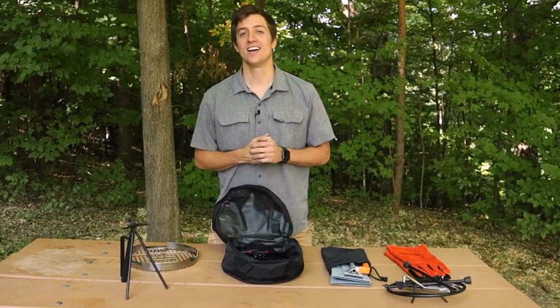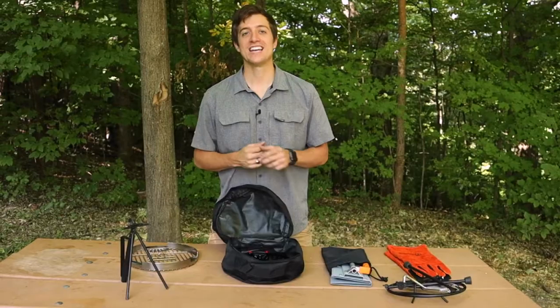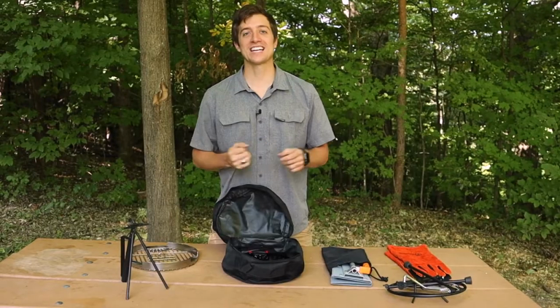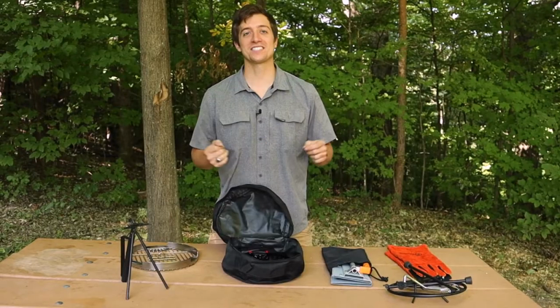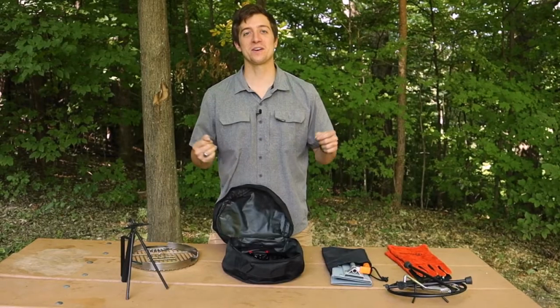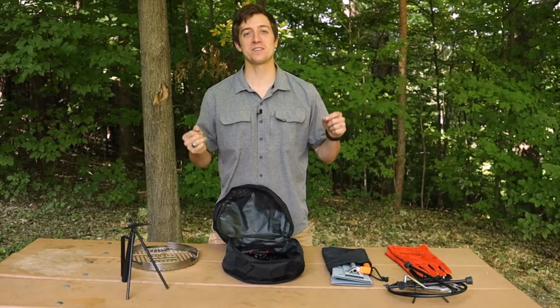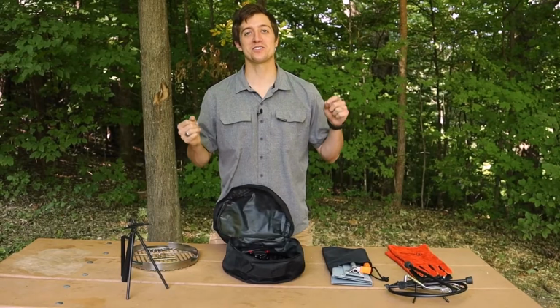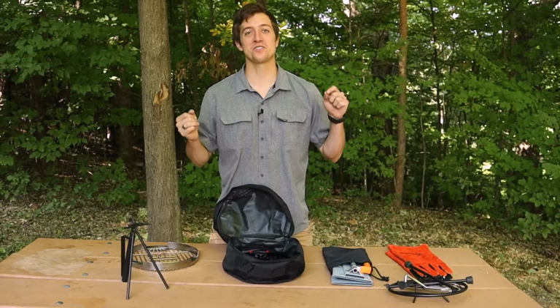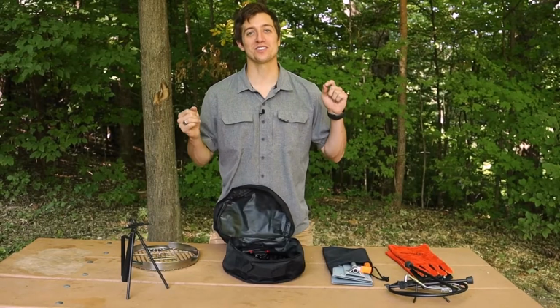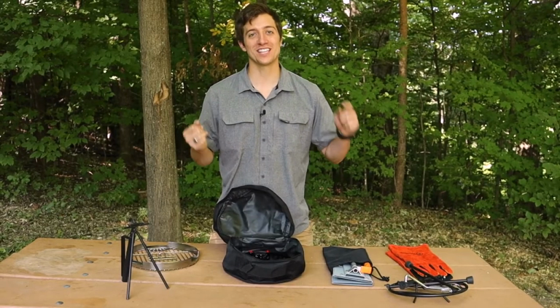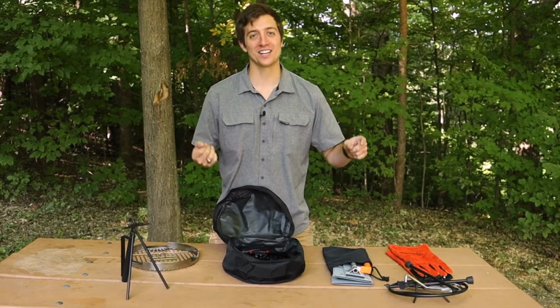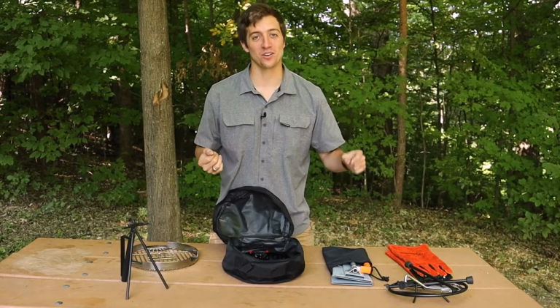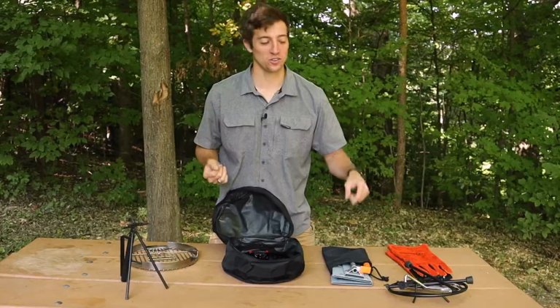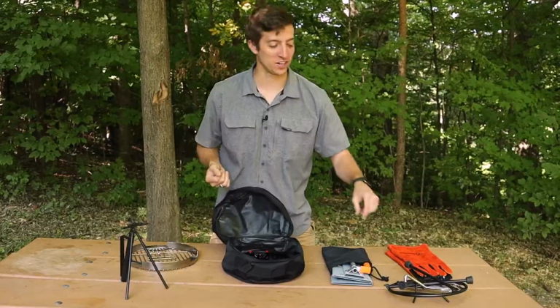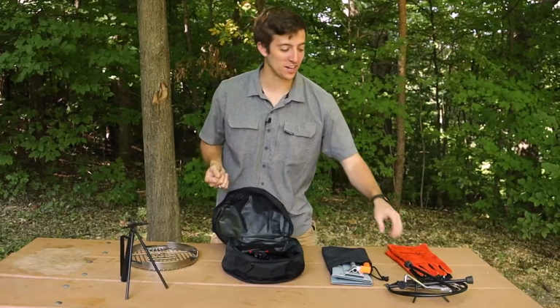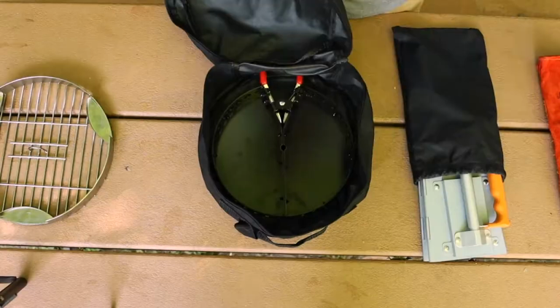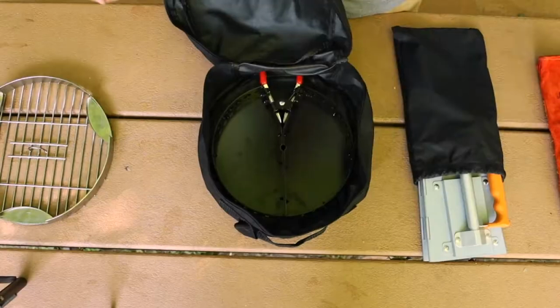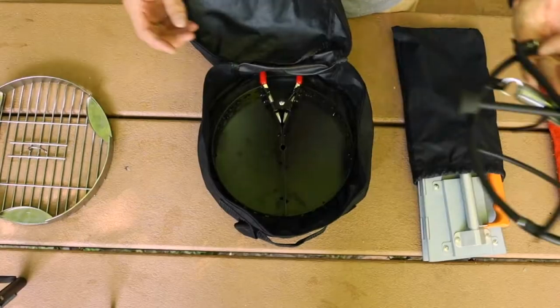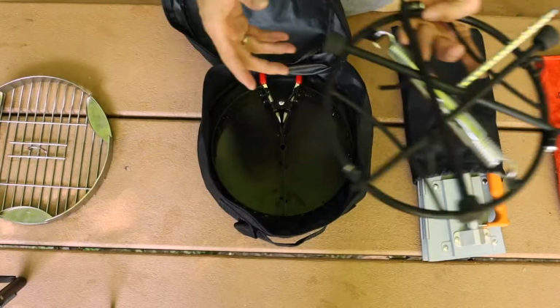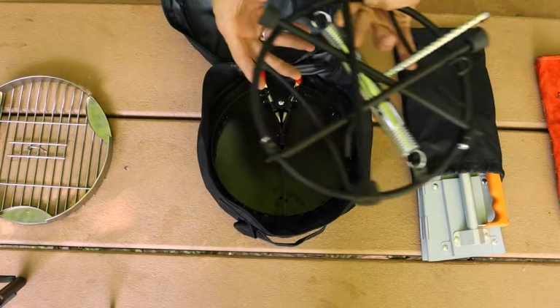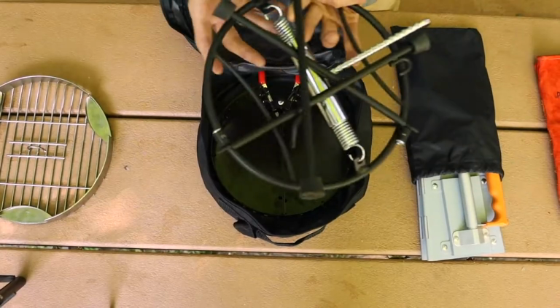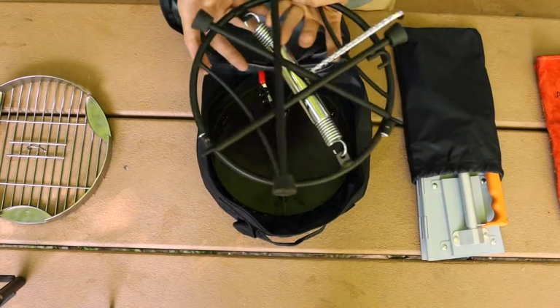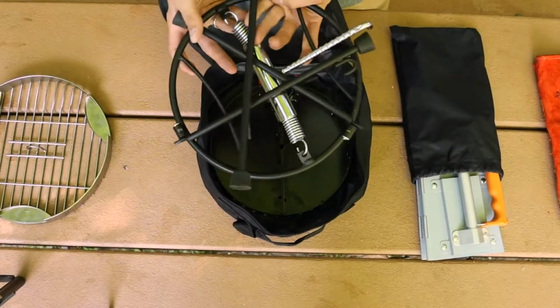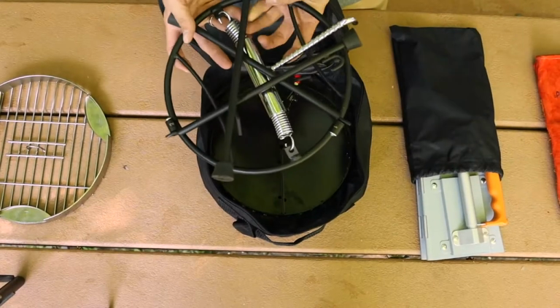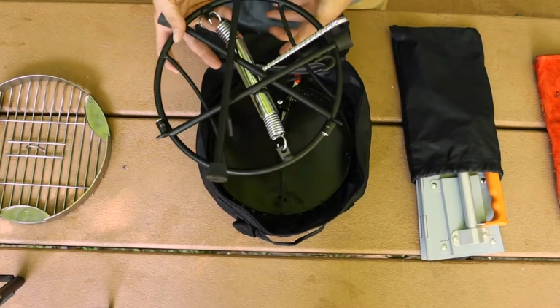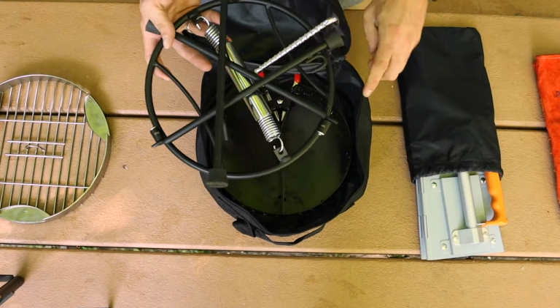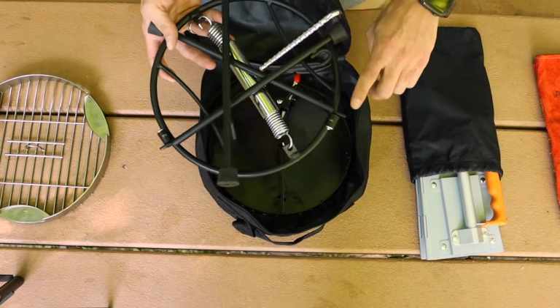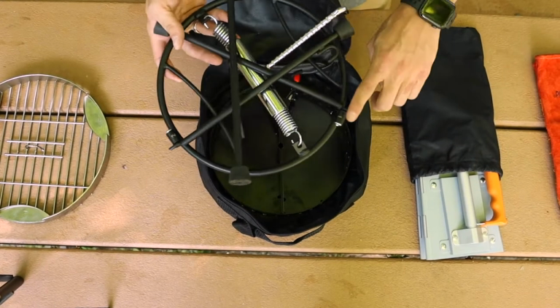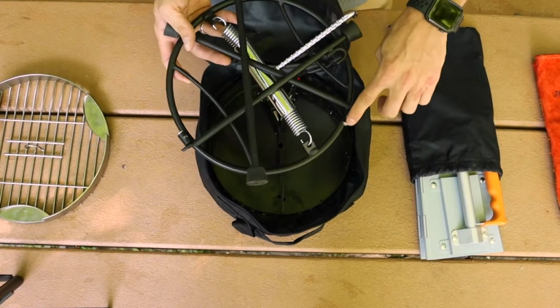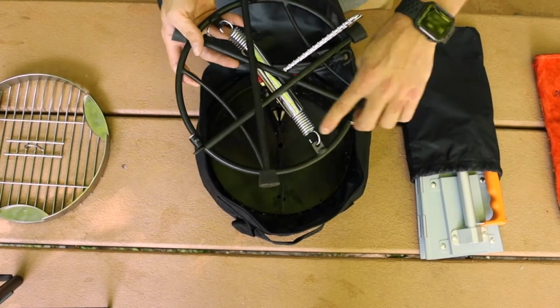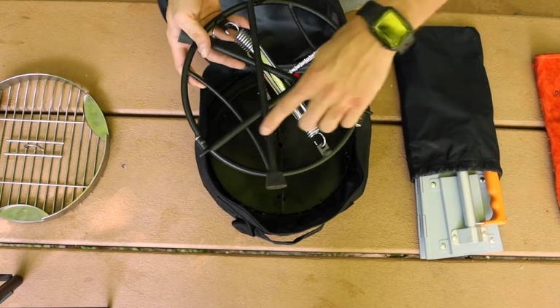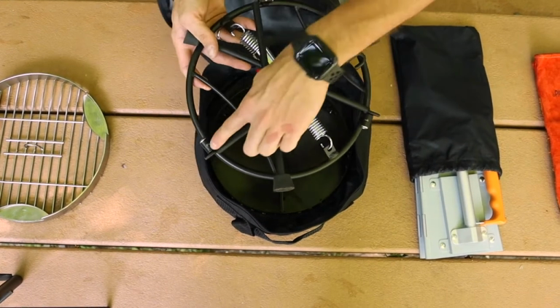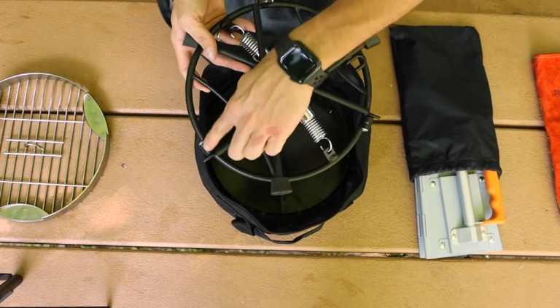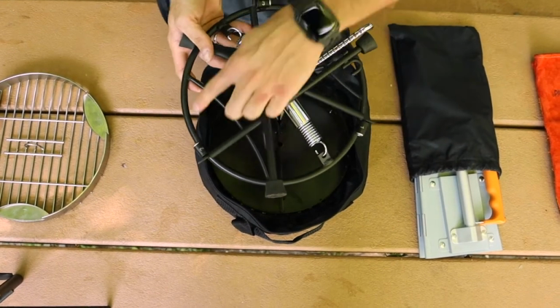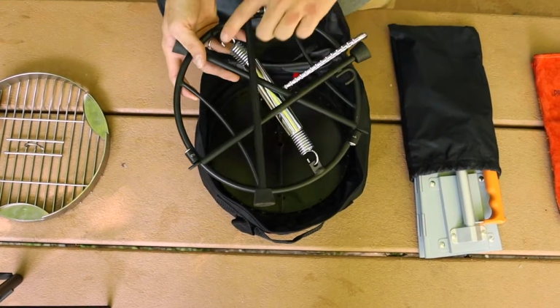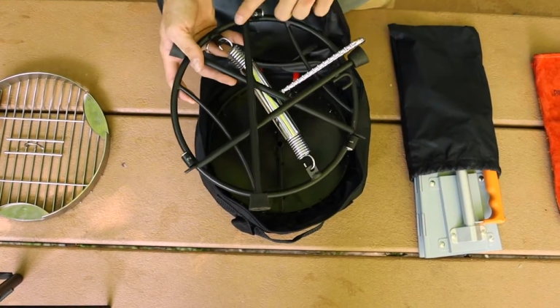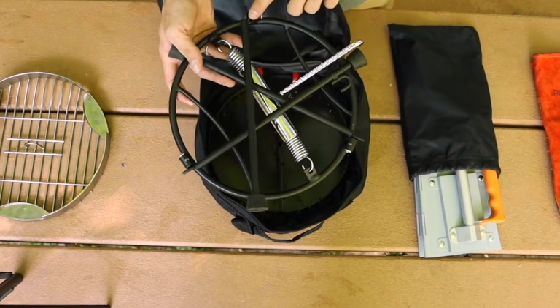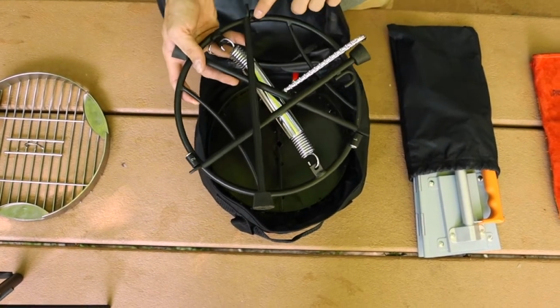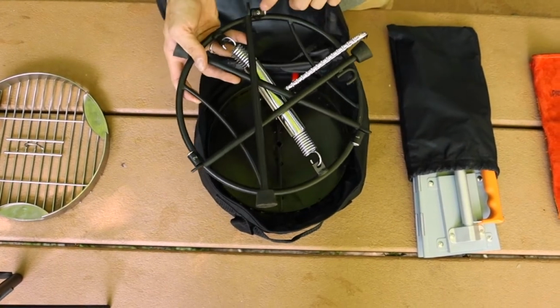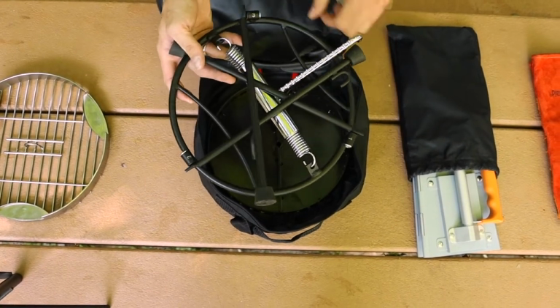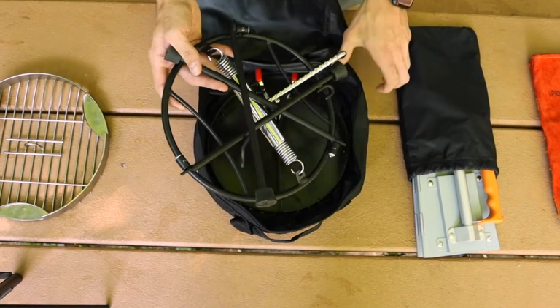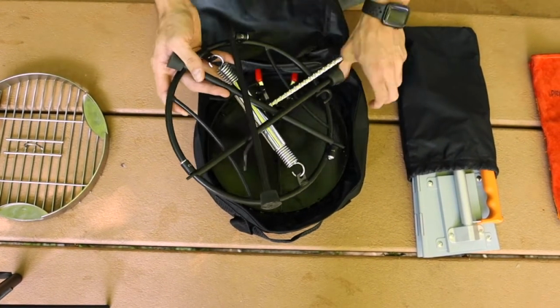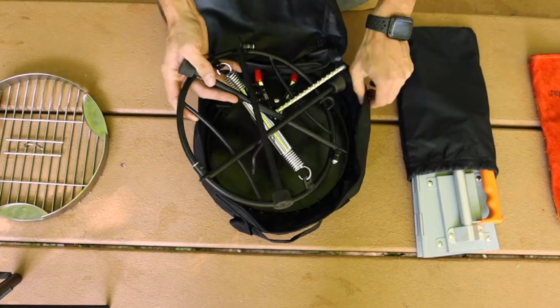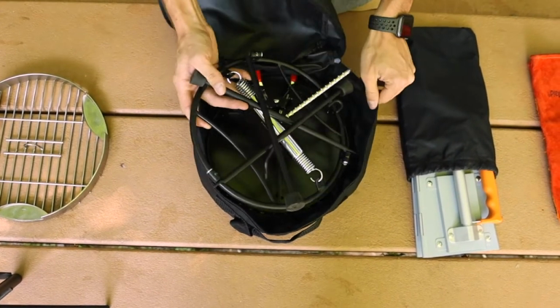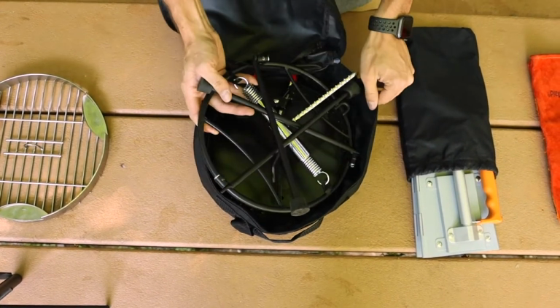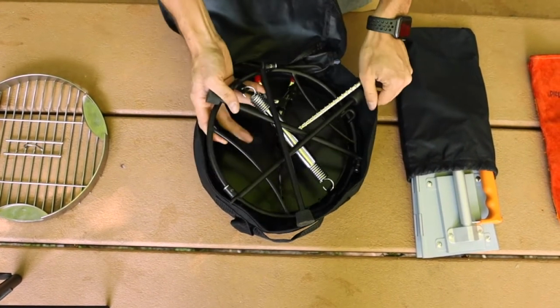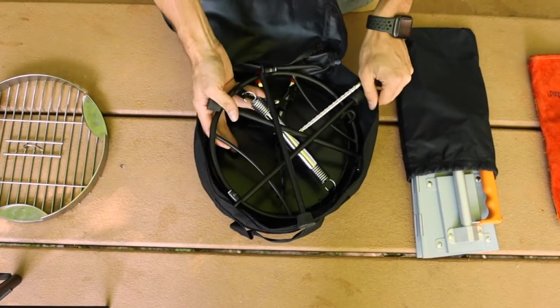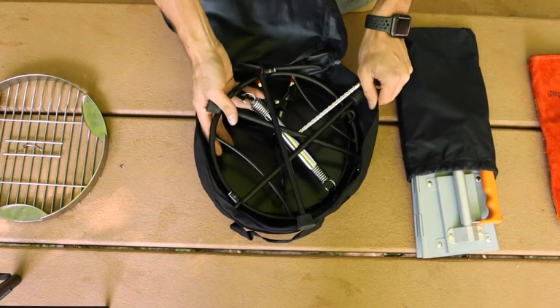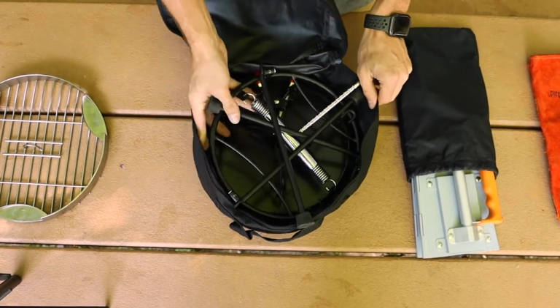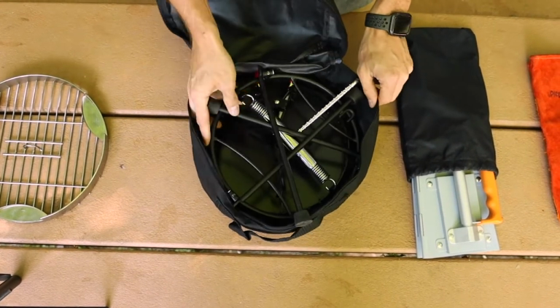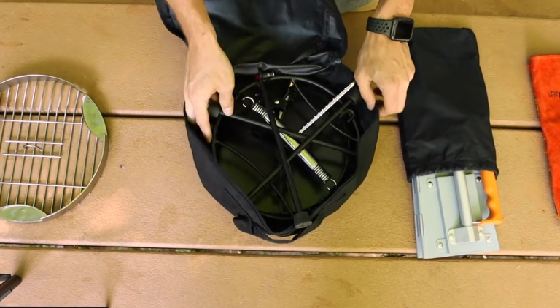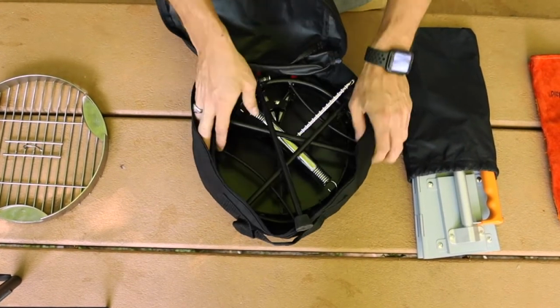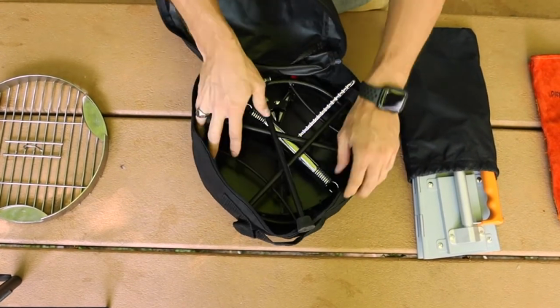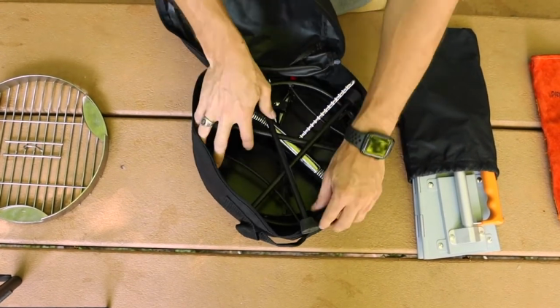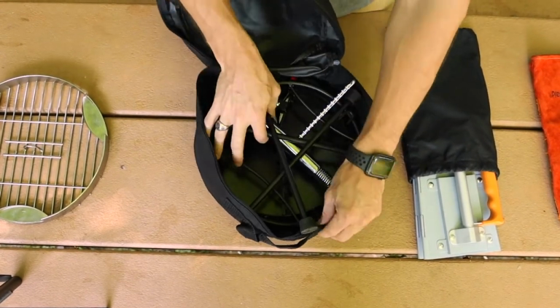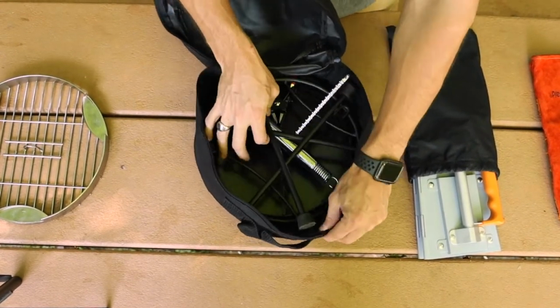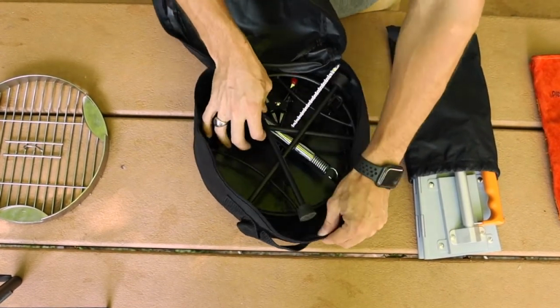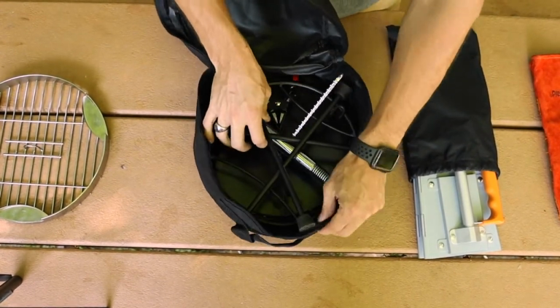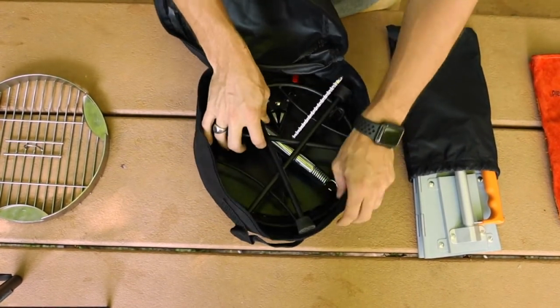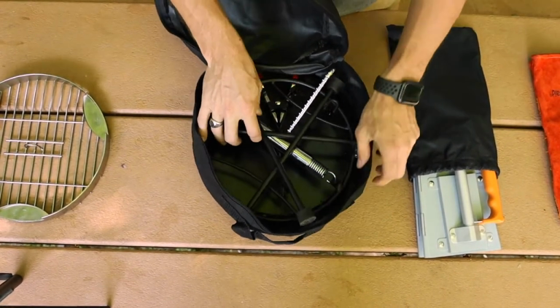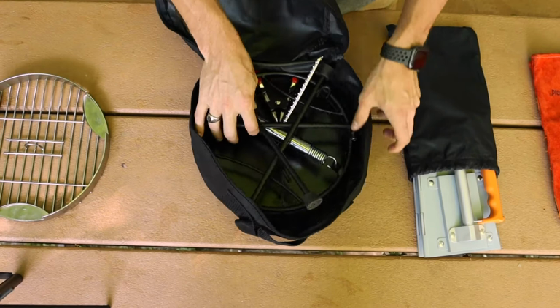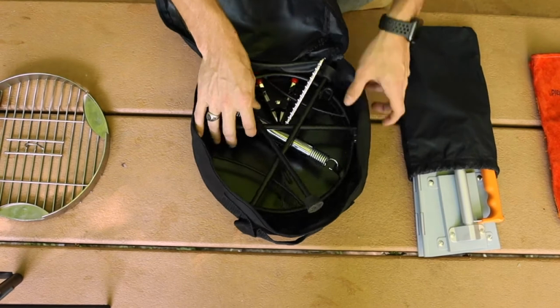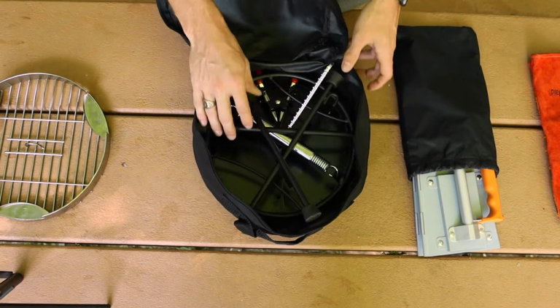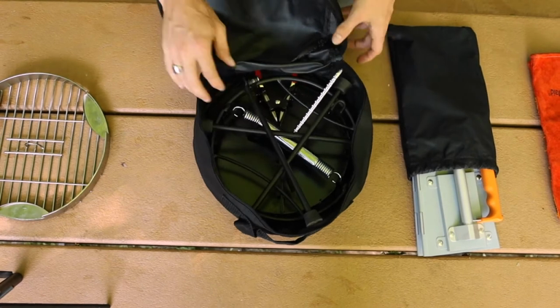Next up is your lid holder. Make sure you fold those legs one, two, three and place it right on top of the charcoal holder.